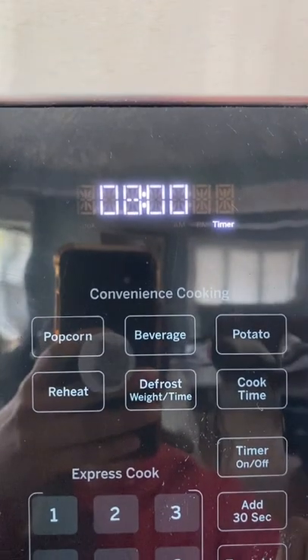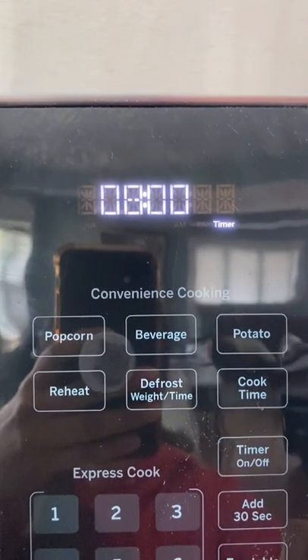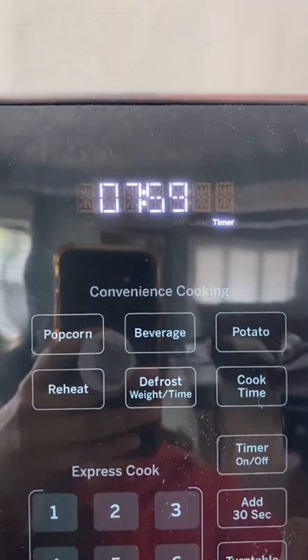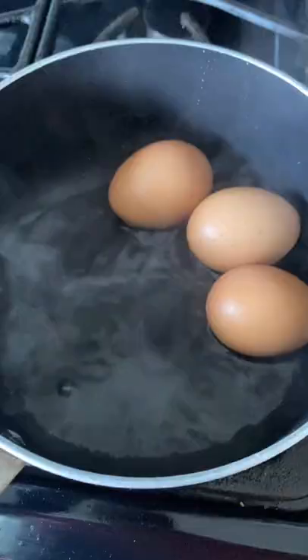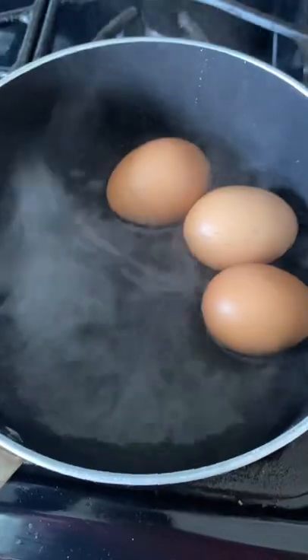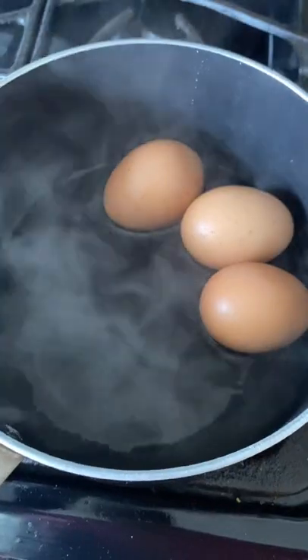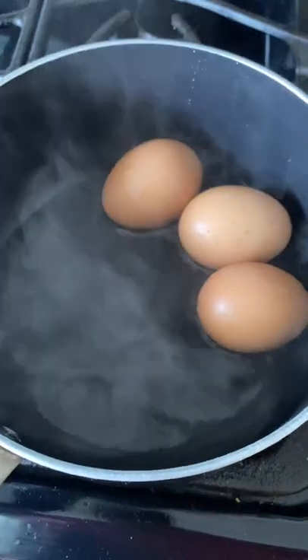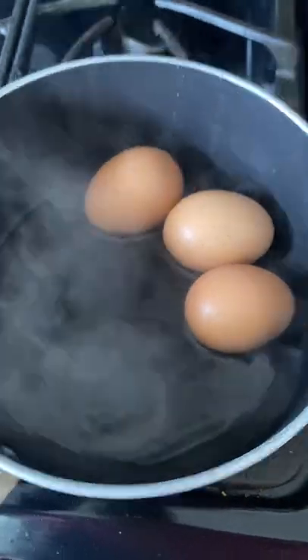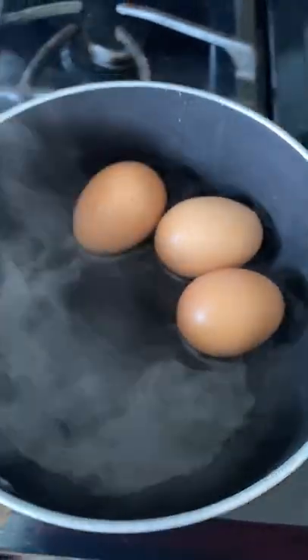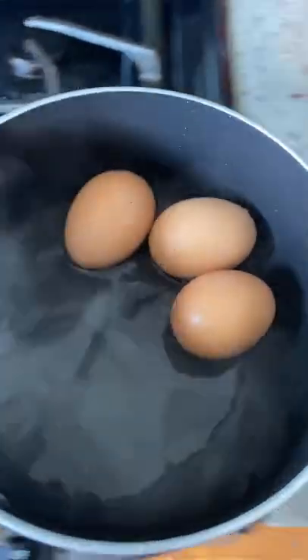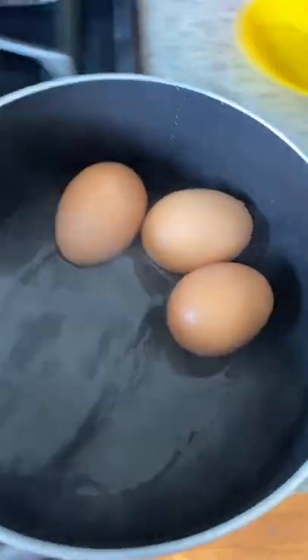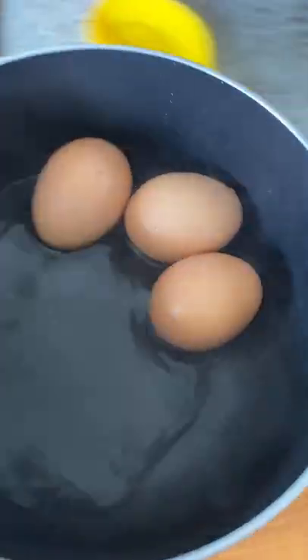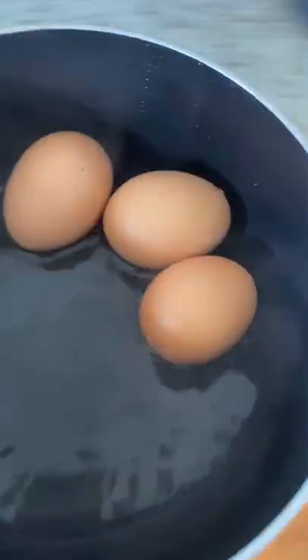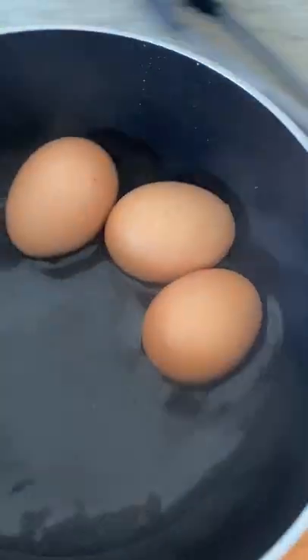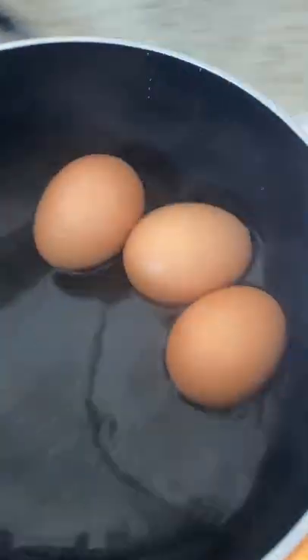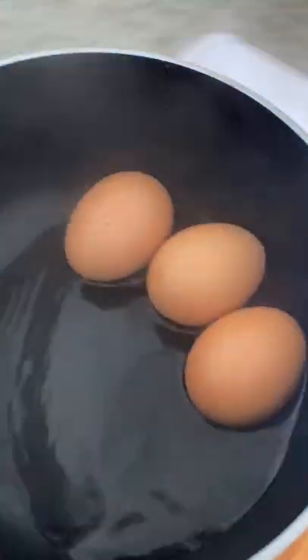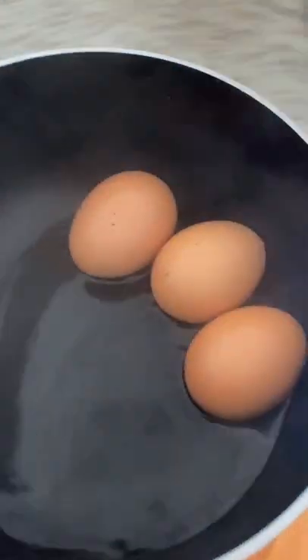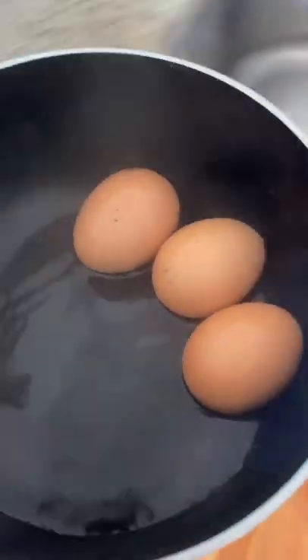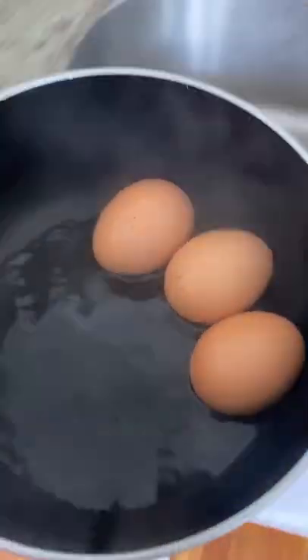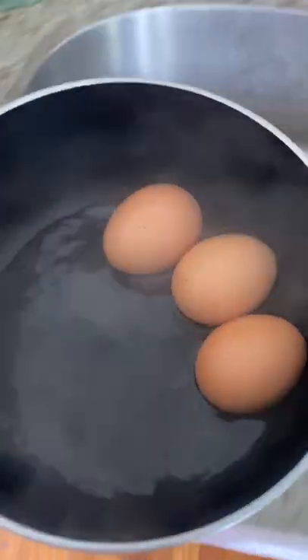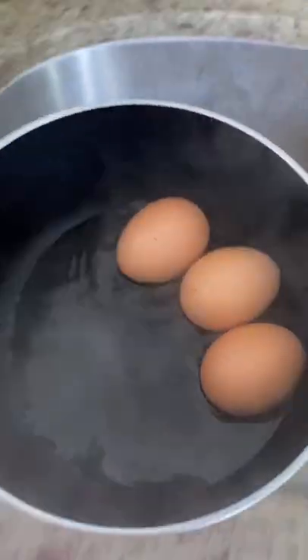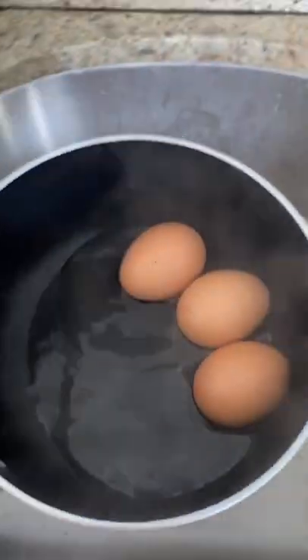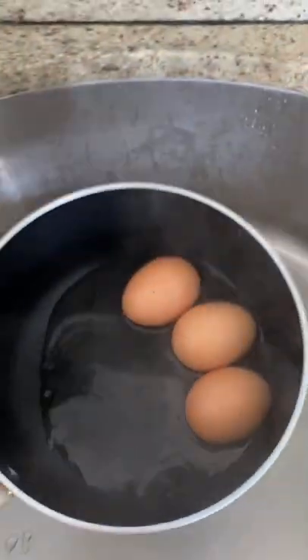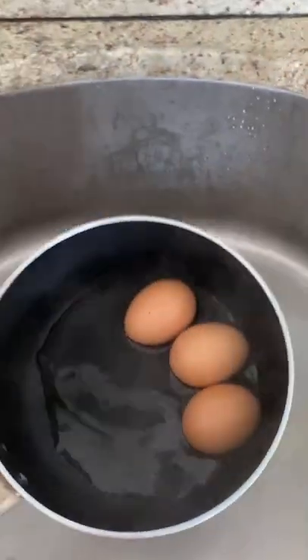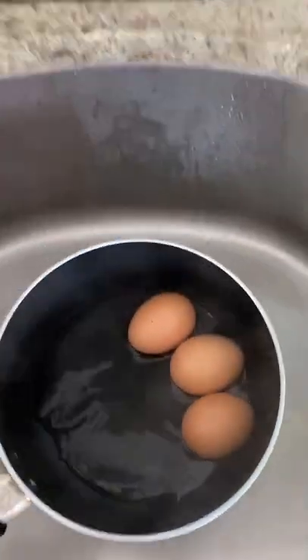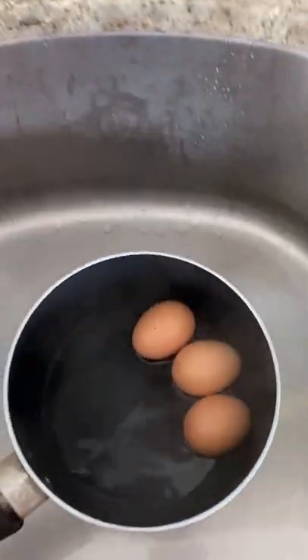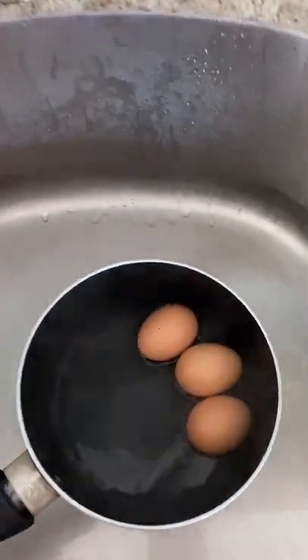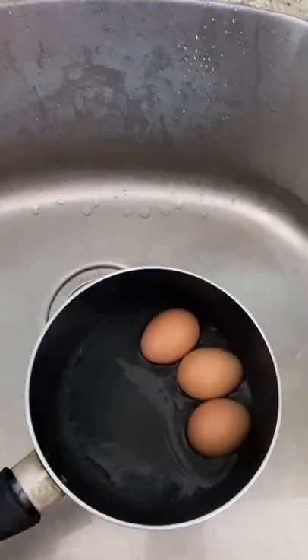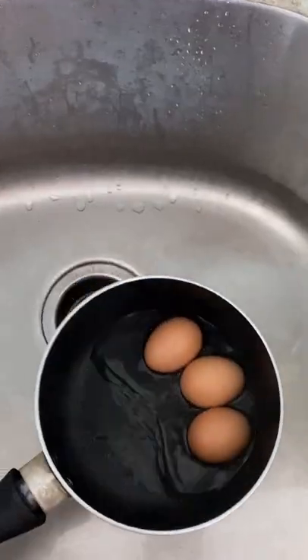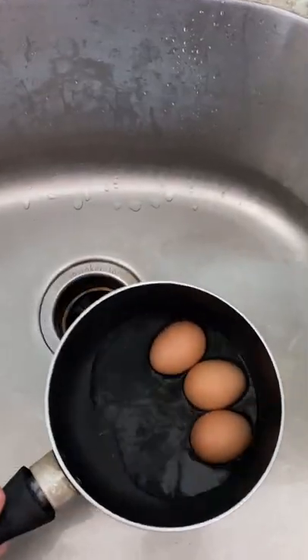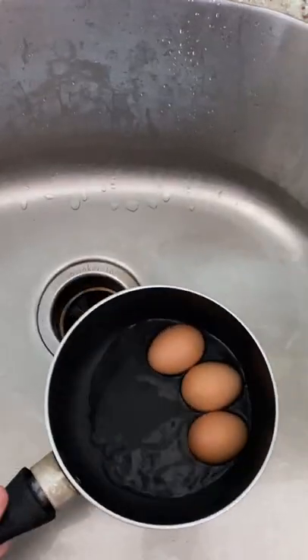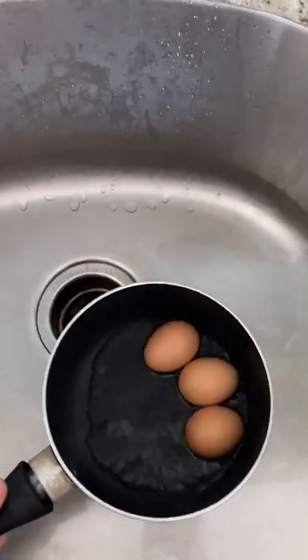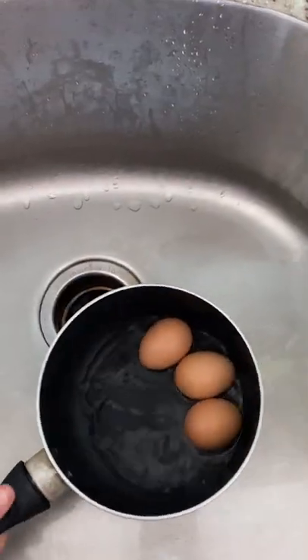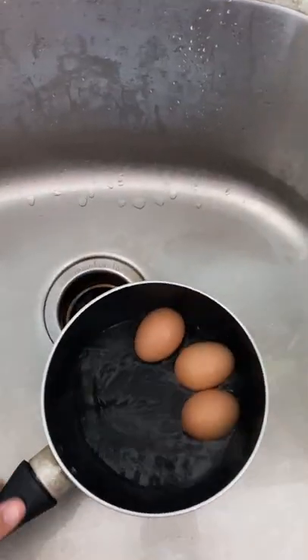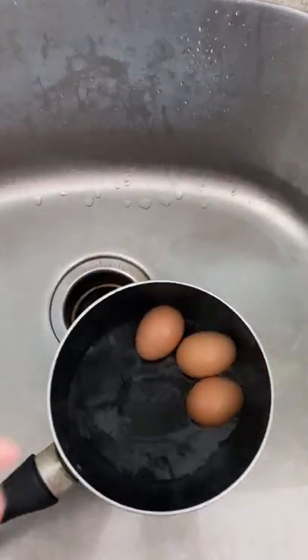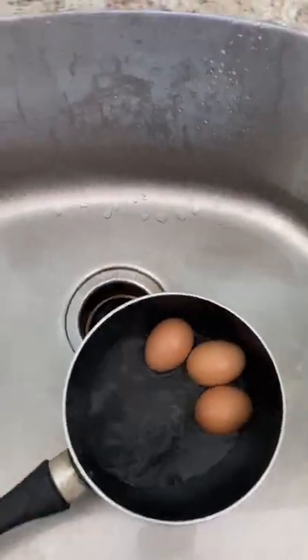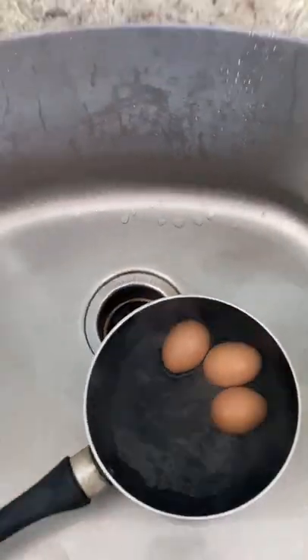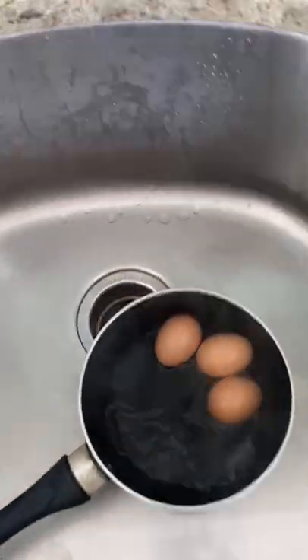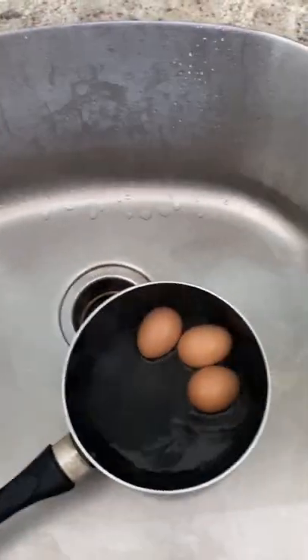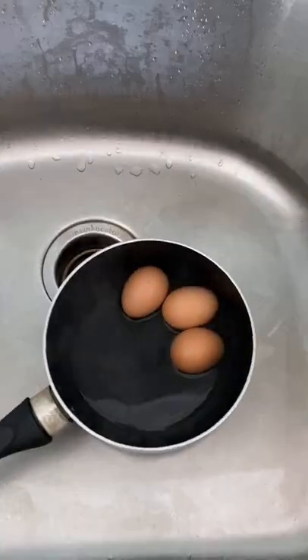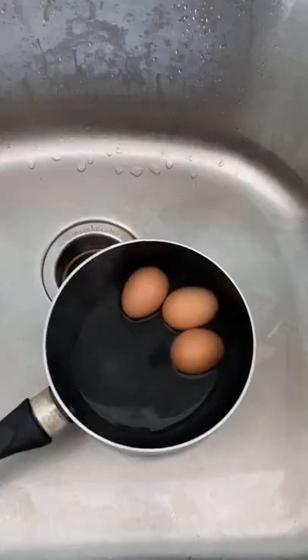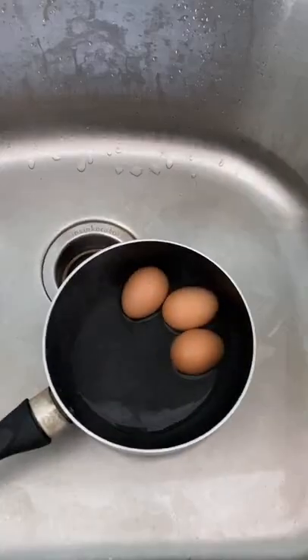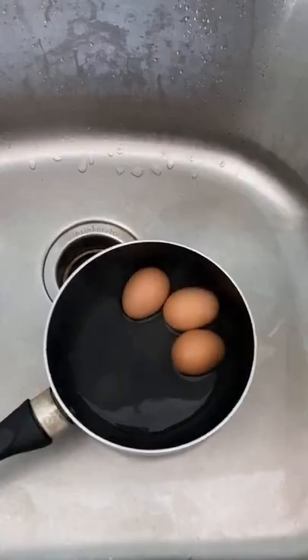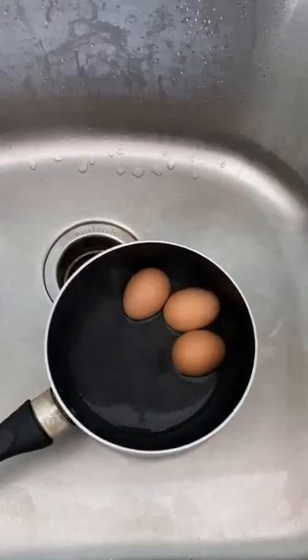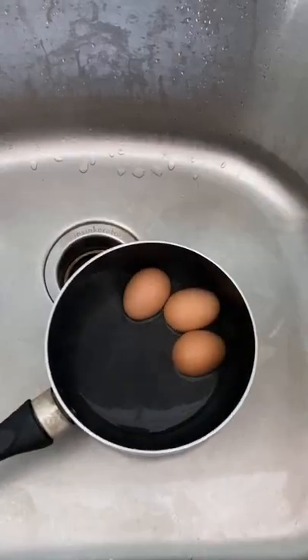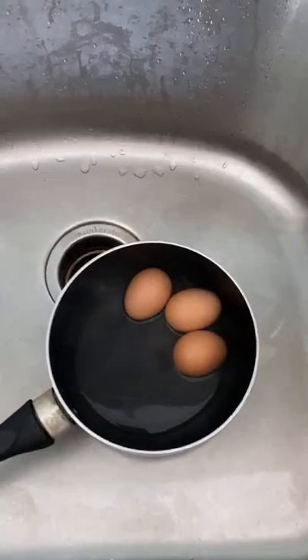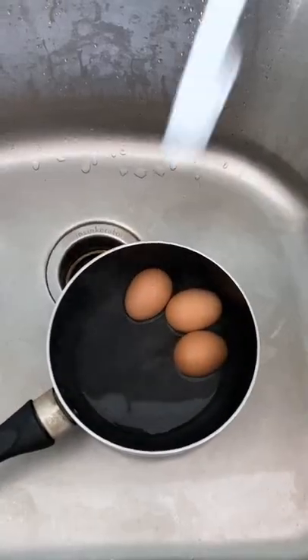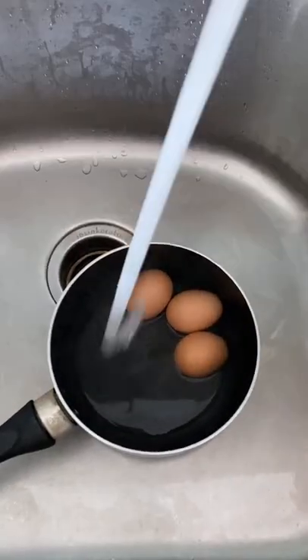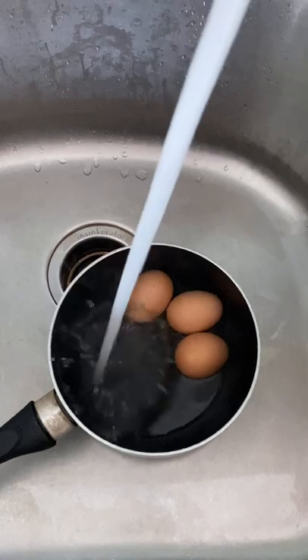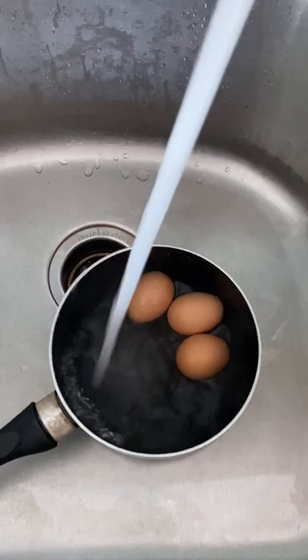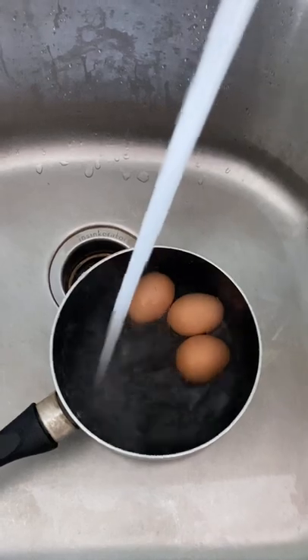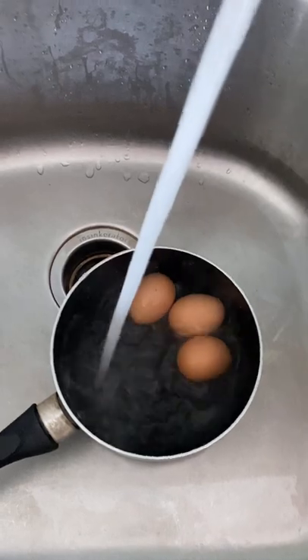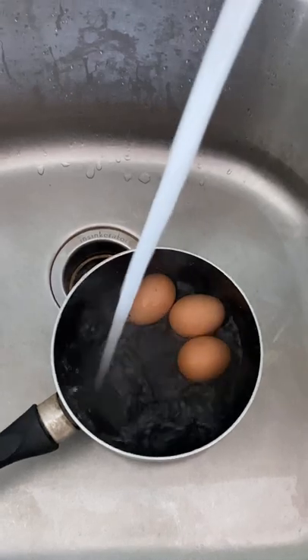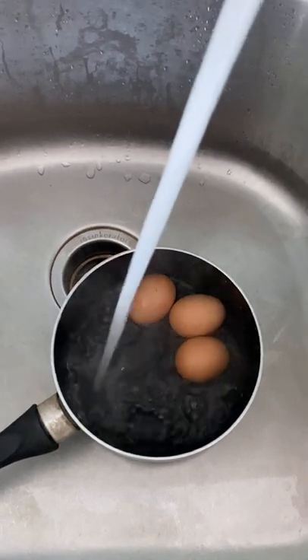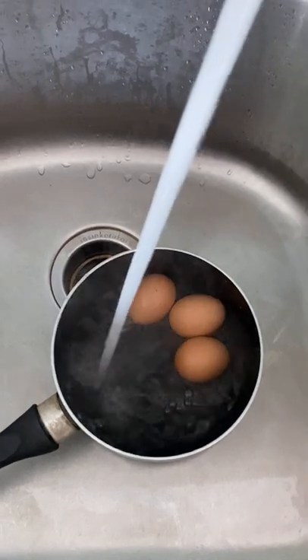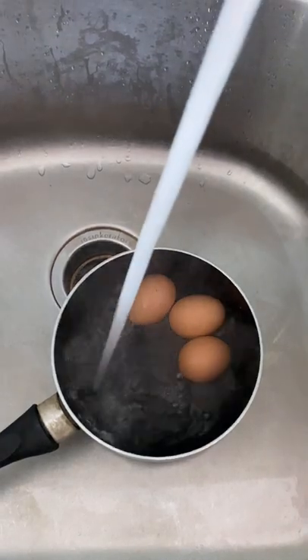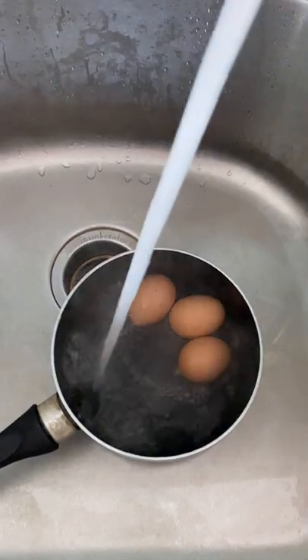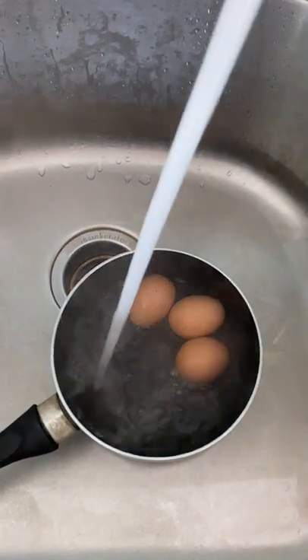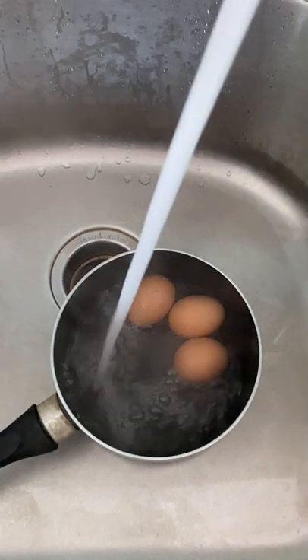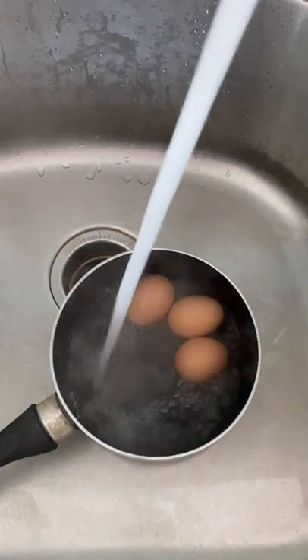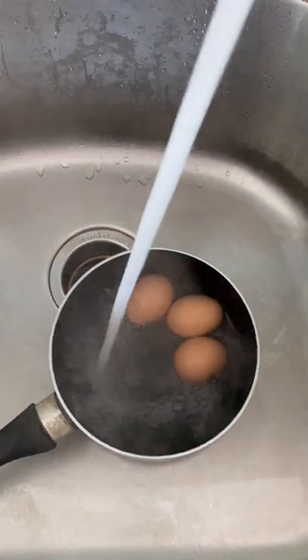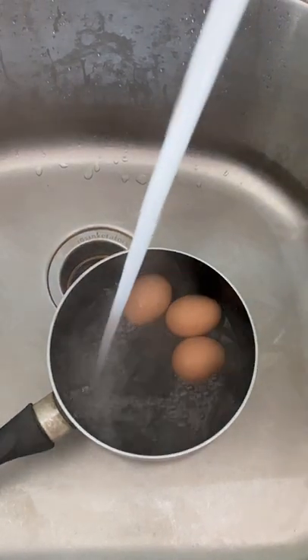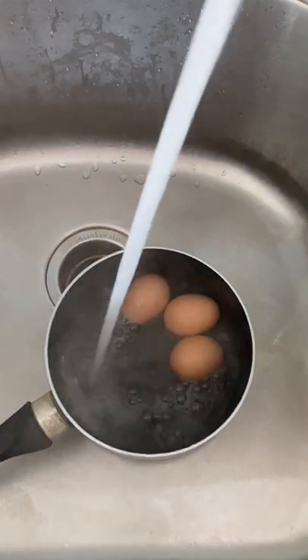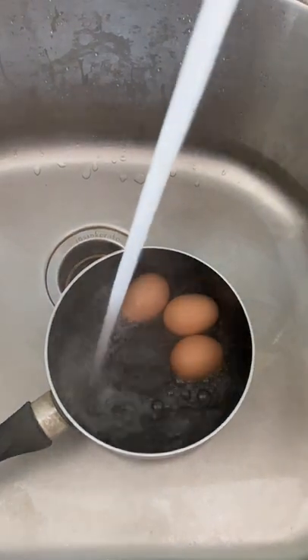Once they're done cooking, we're going to transfer it over to the sink and run cold water over them for 30 seconds to stop the cooking.